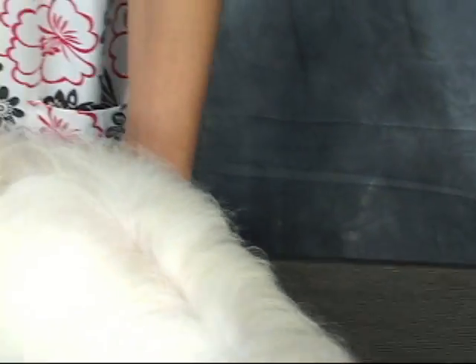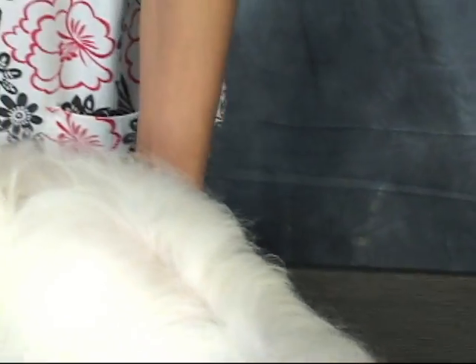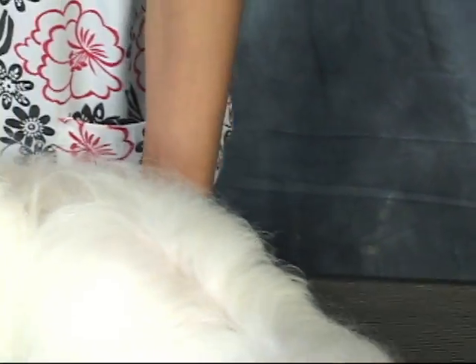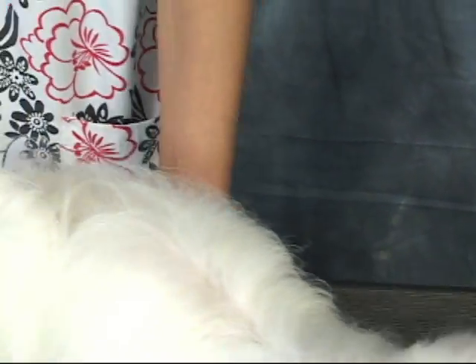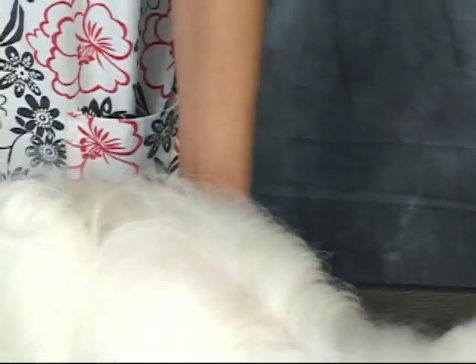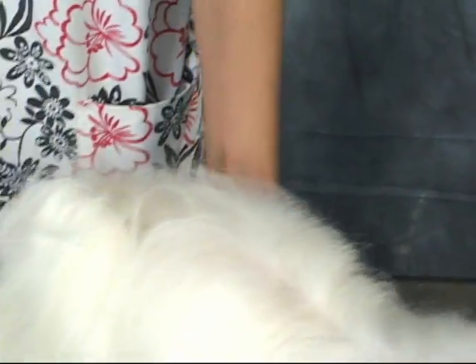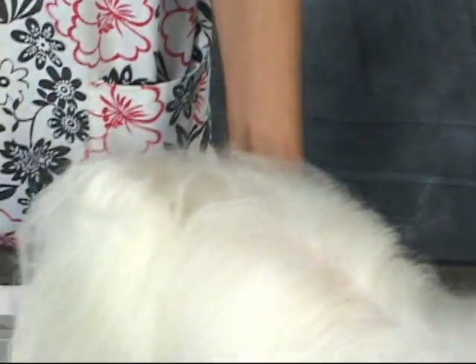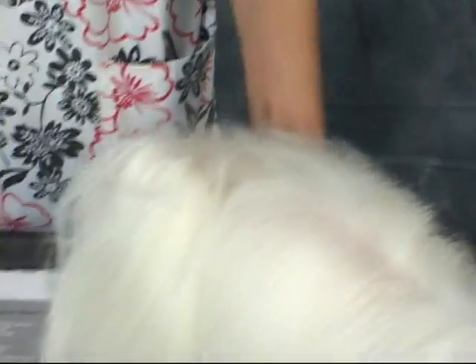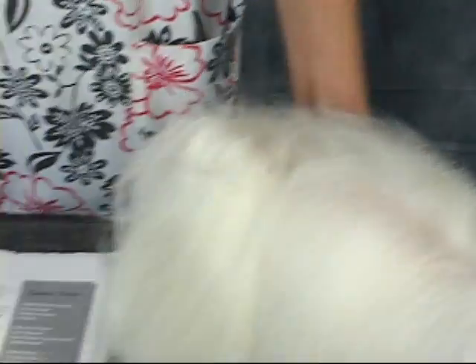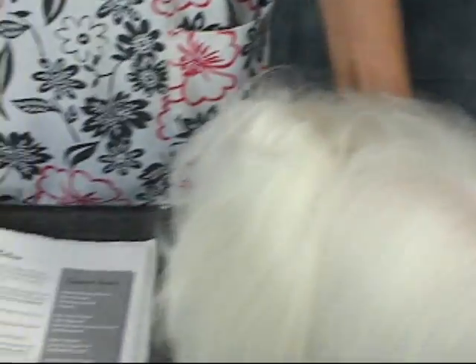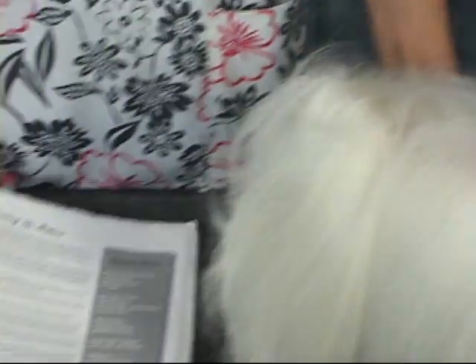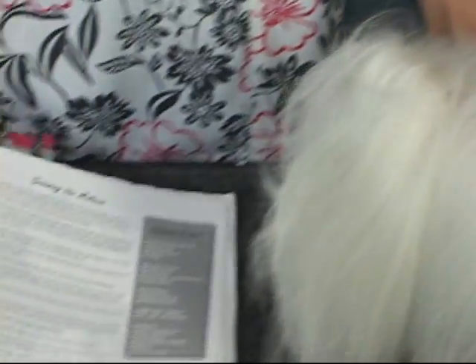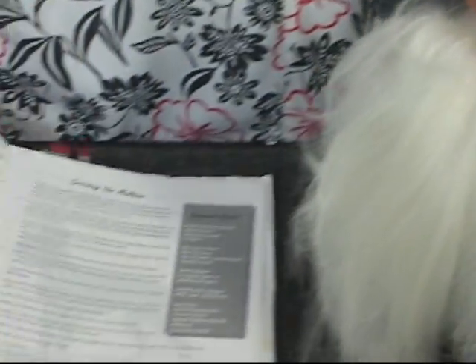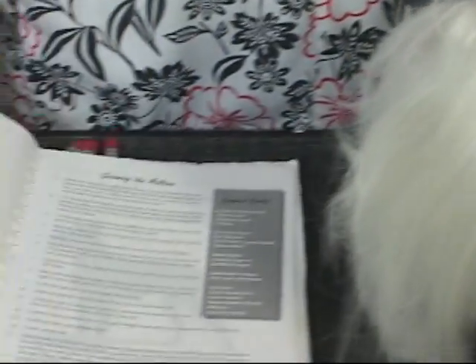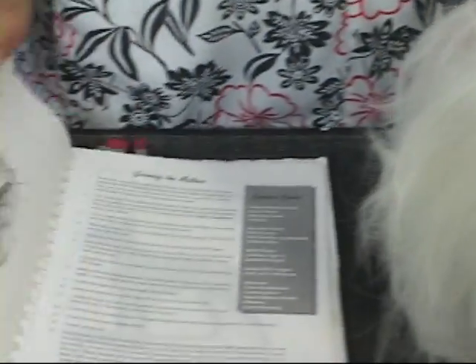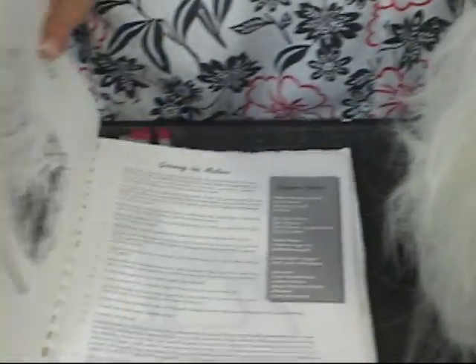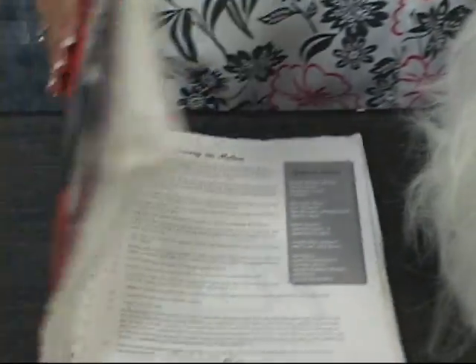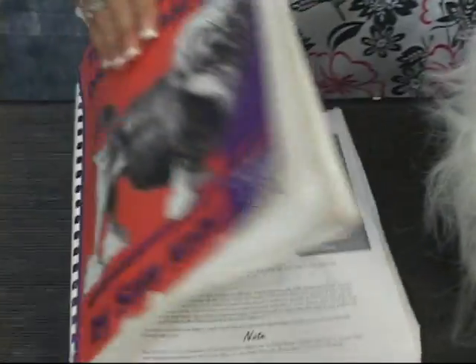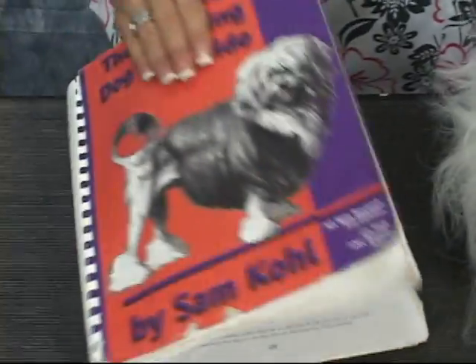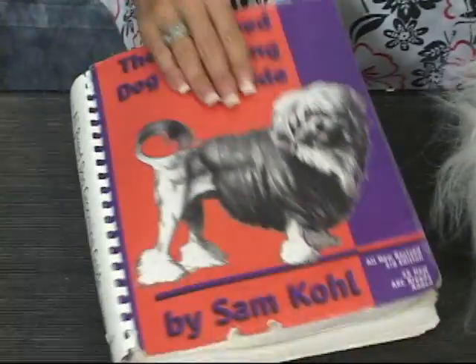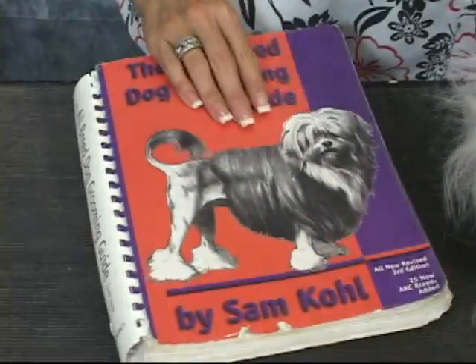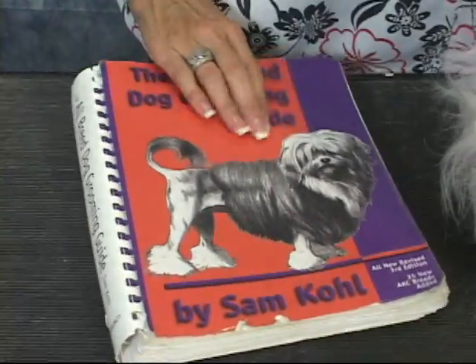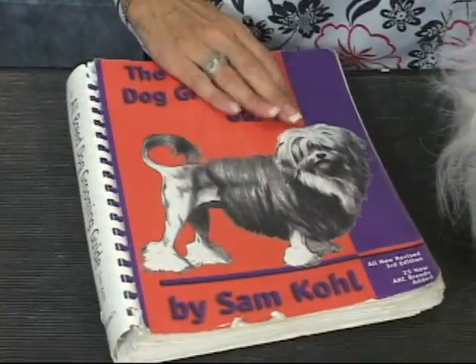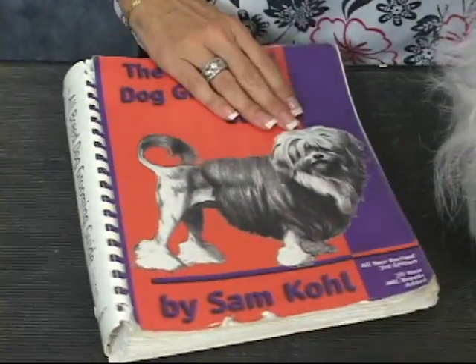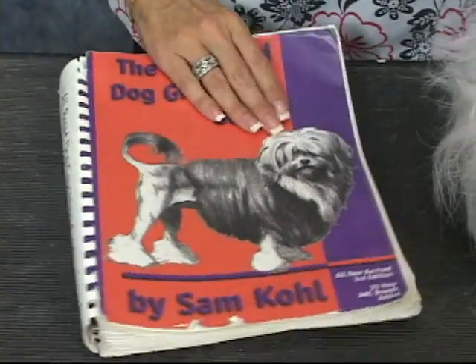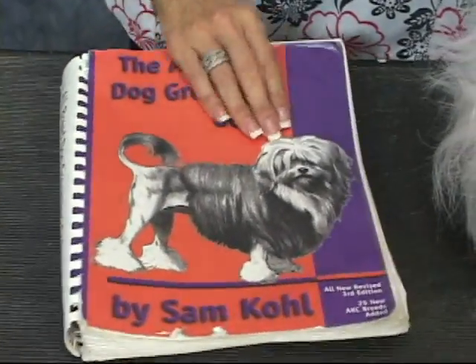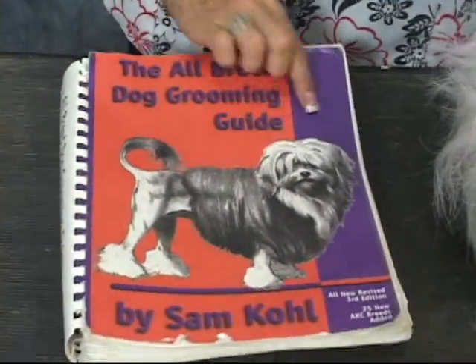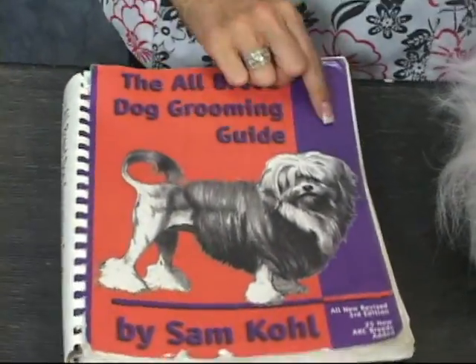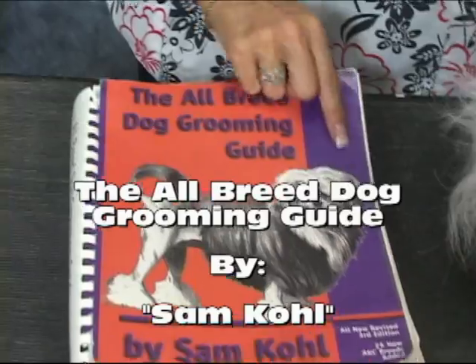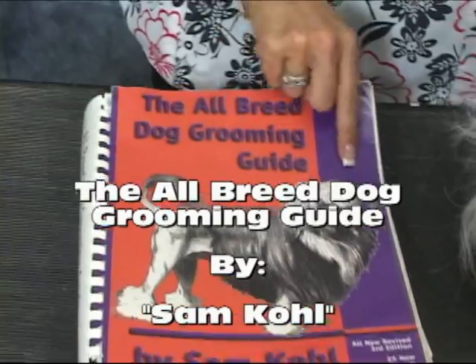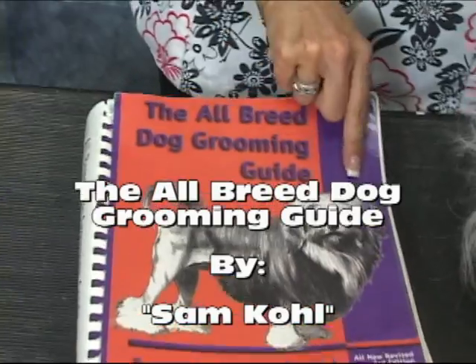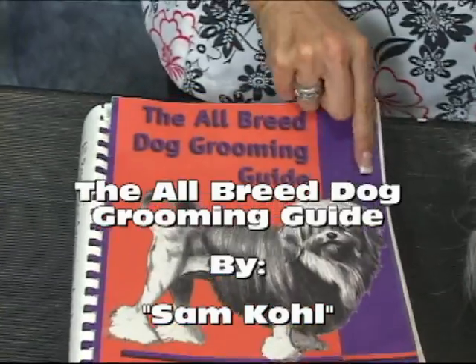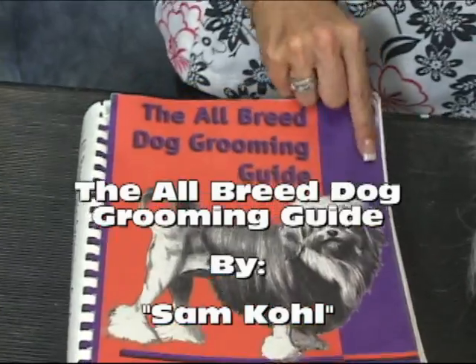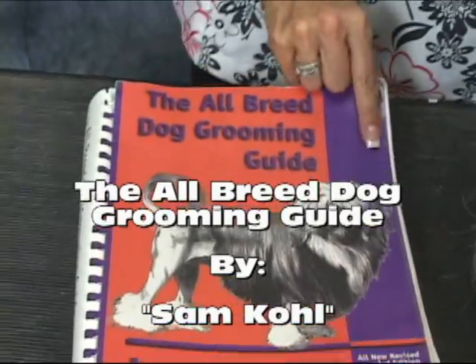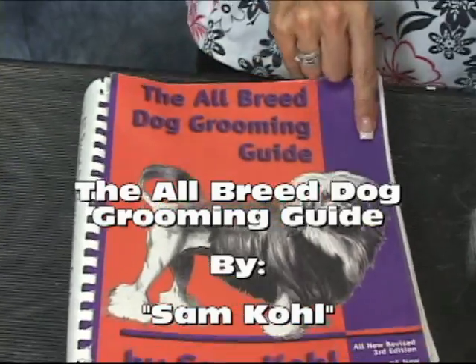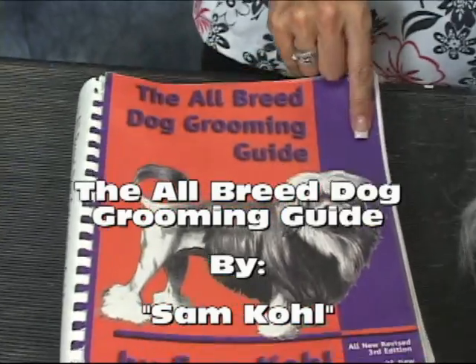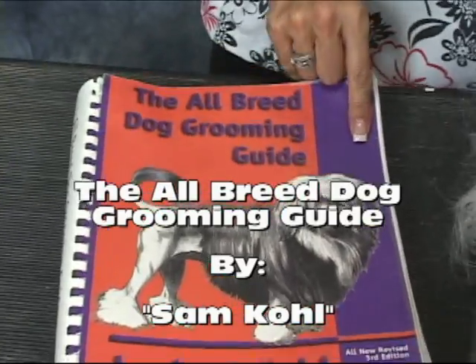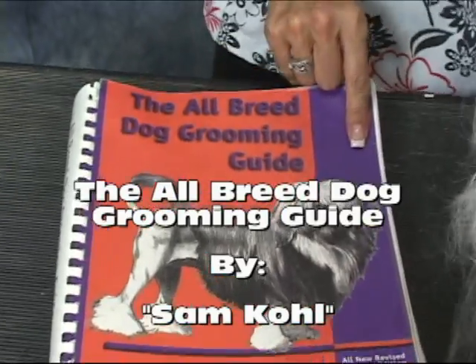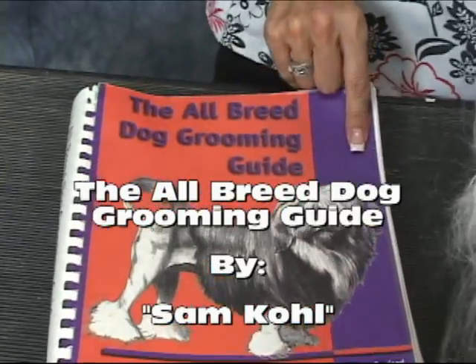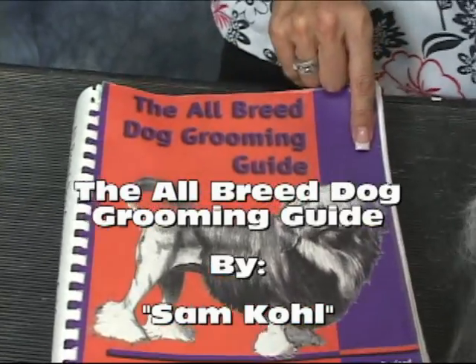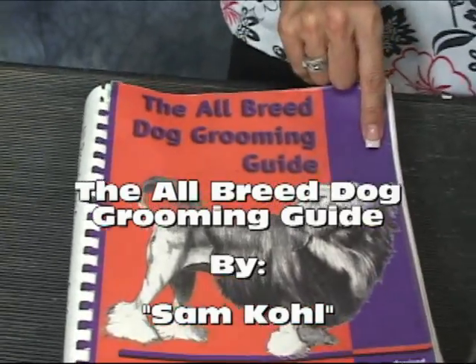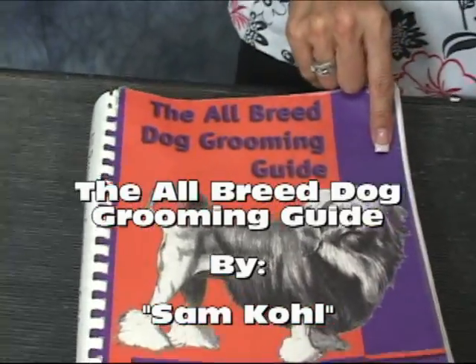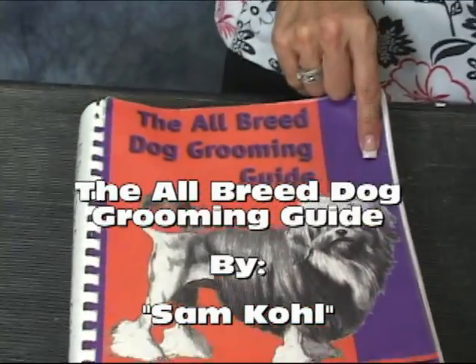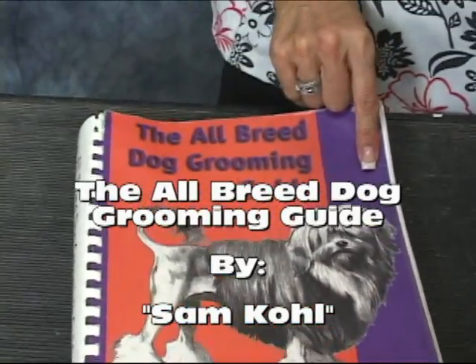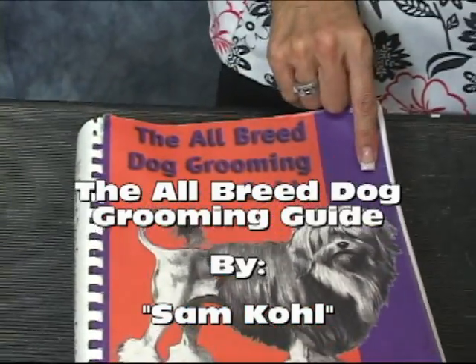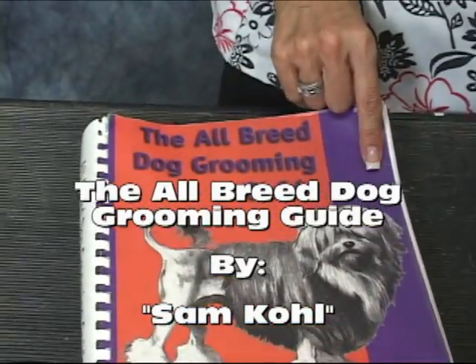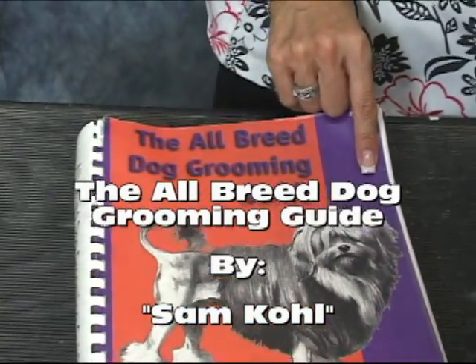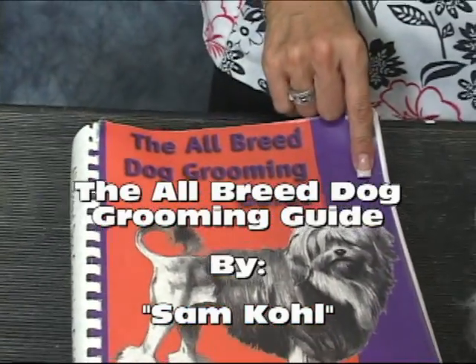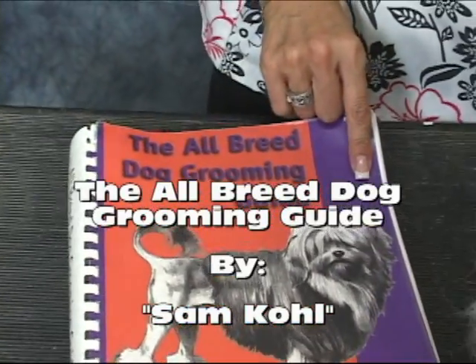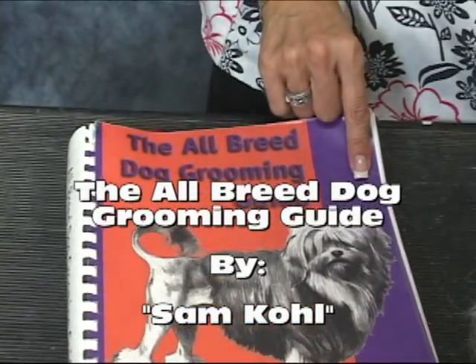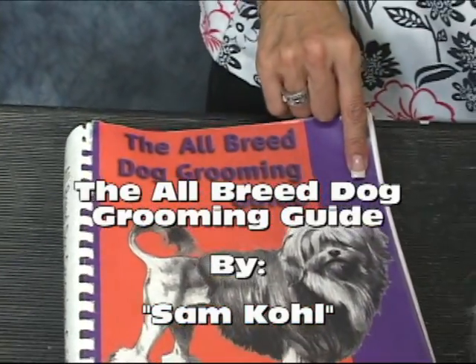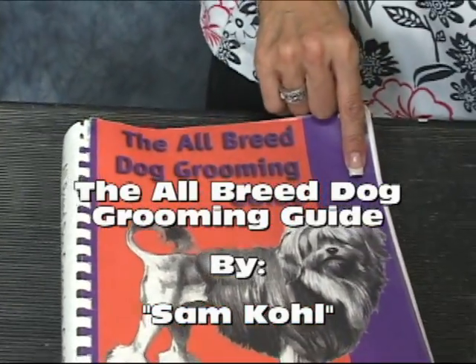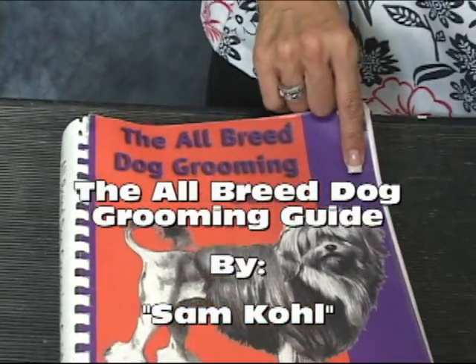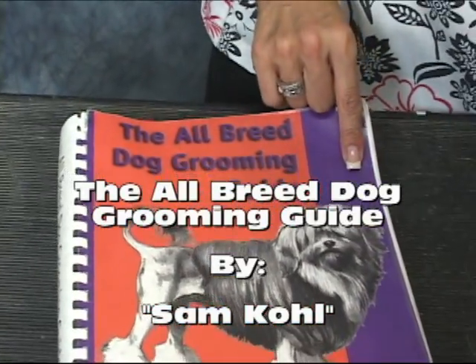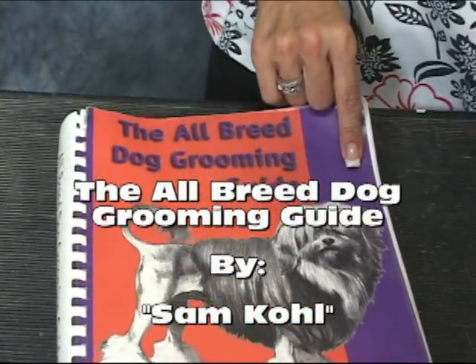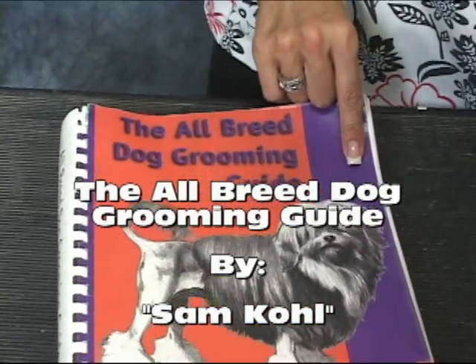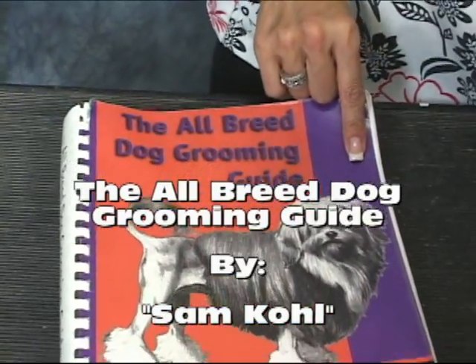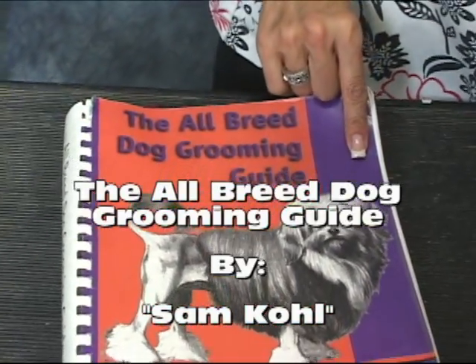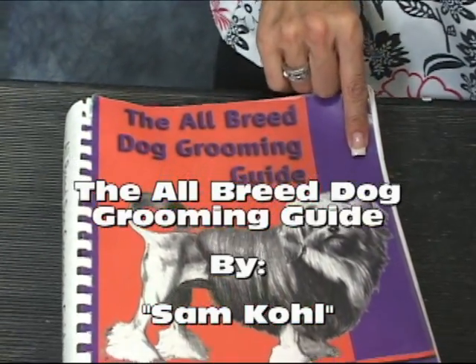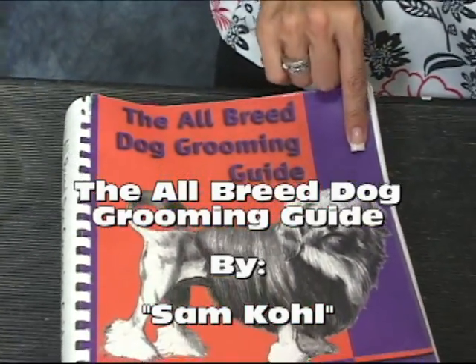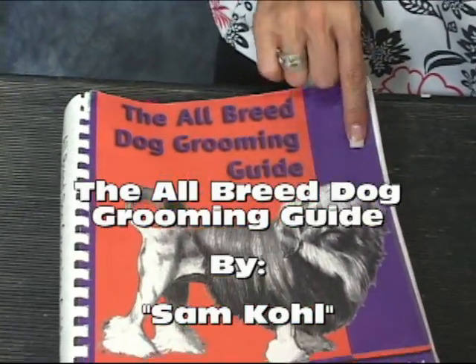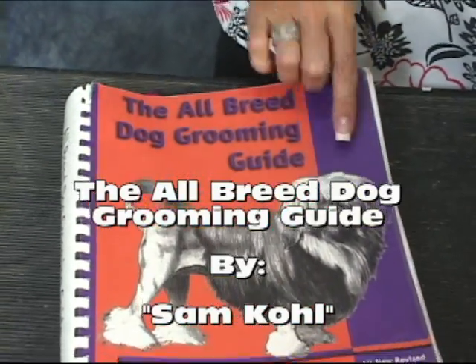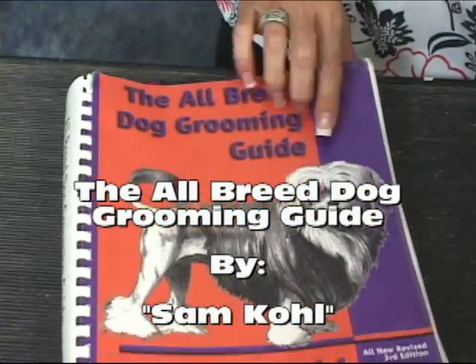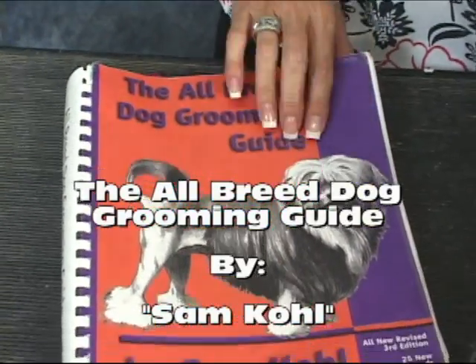So right here we're going to be using the Aubrey Dog Grooming Guide by Sam Cole.